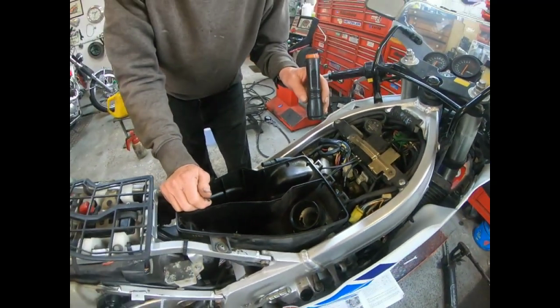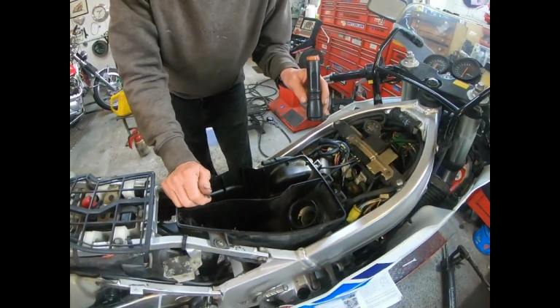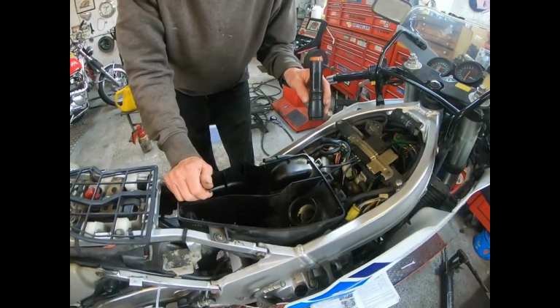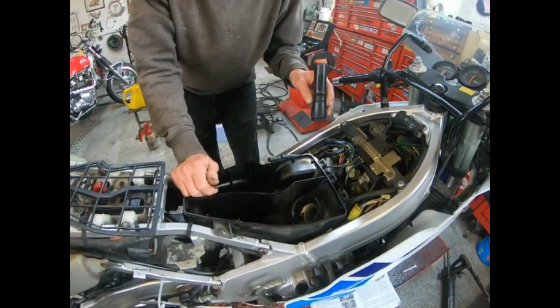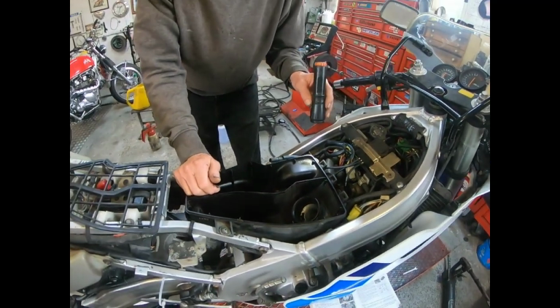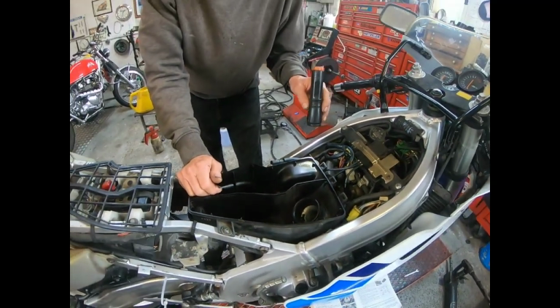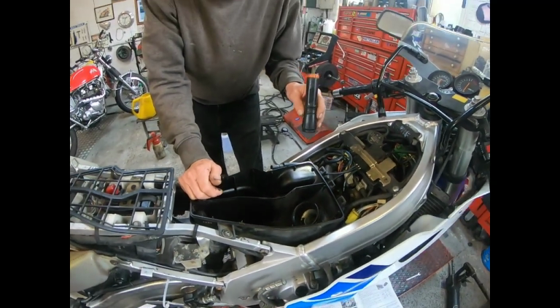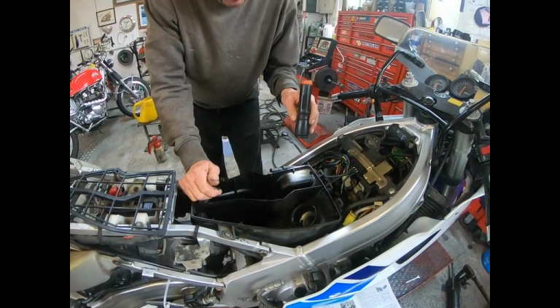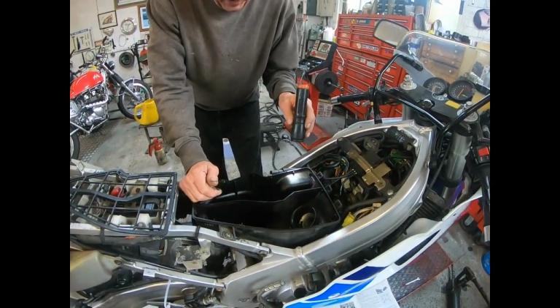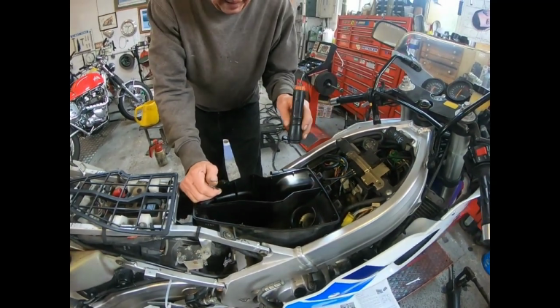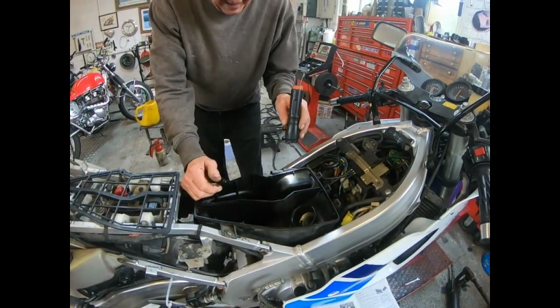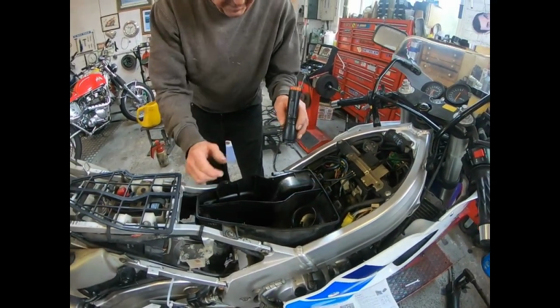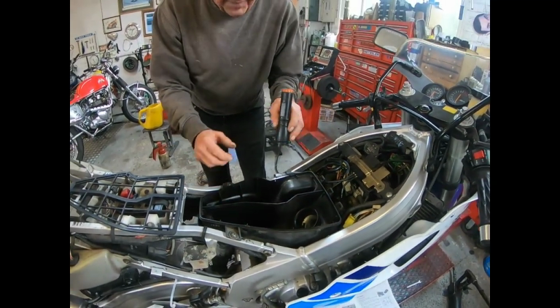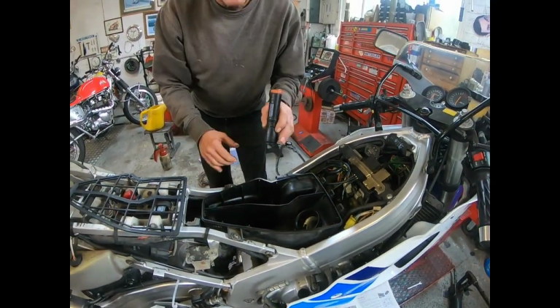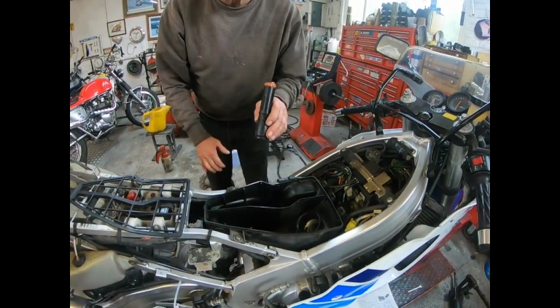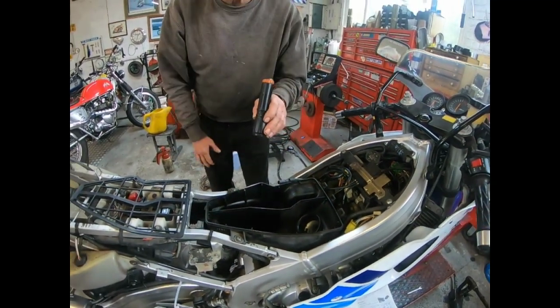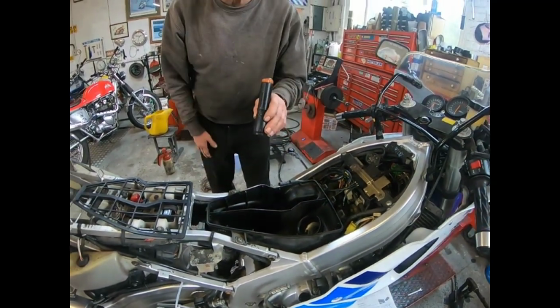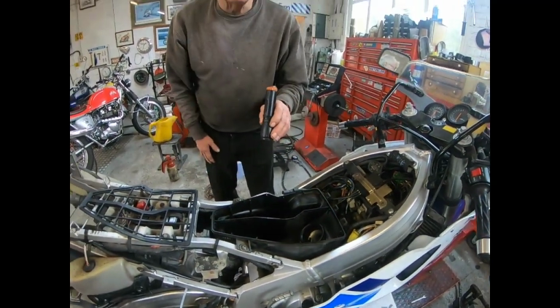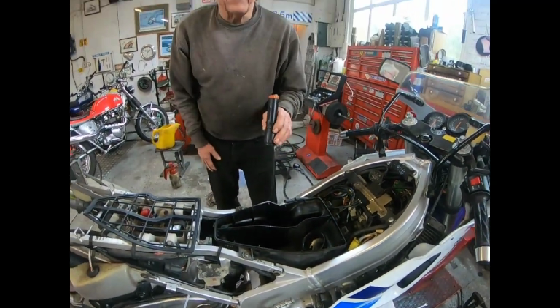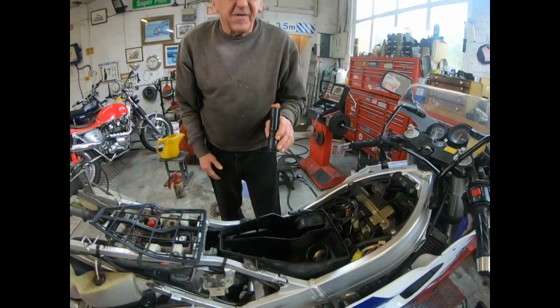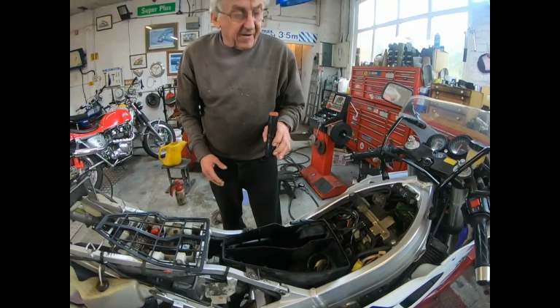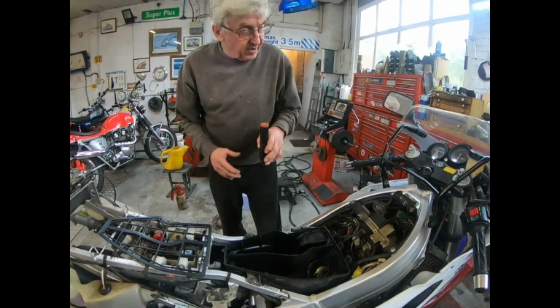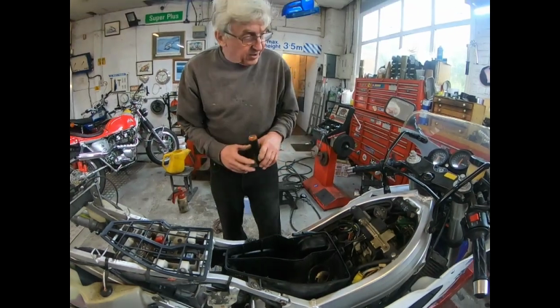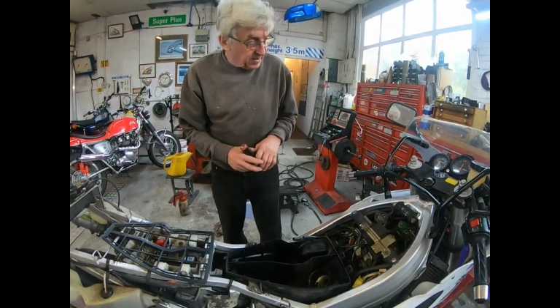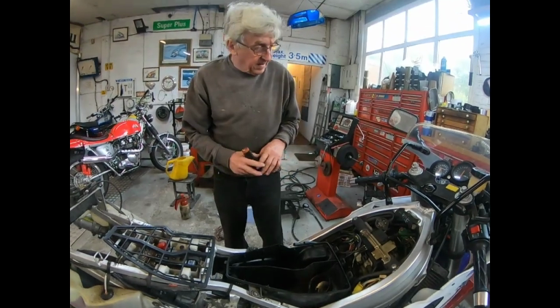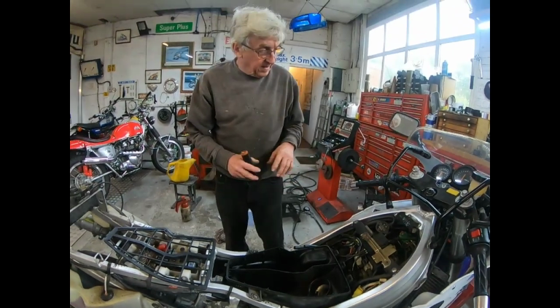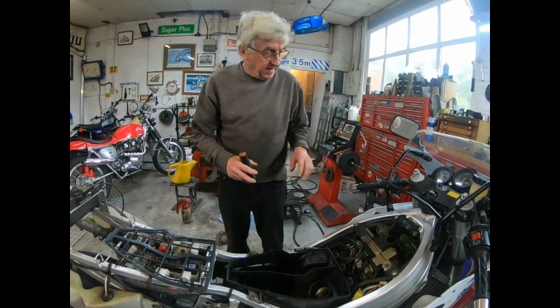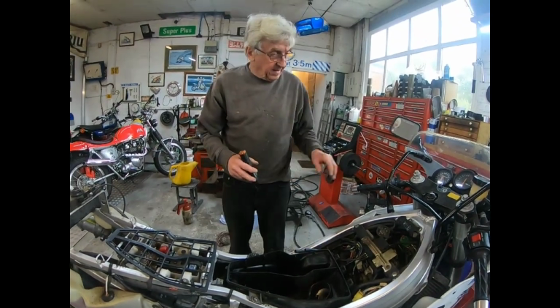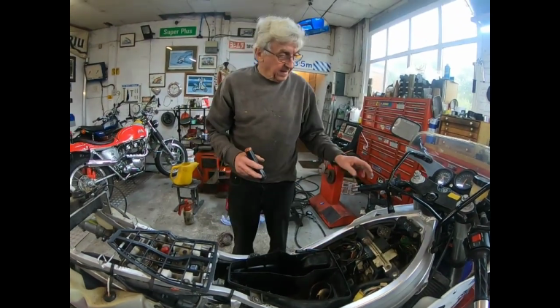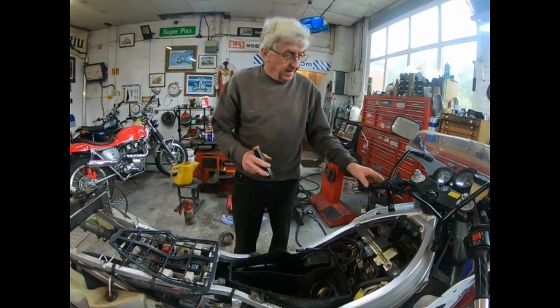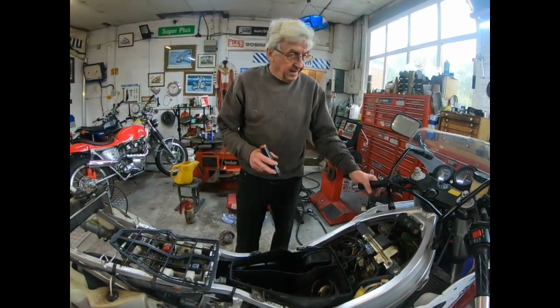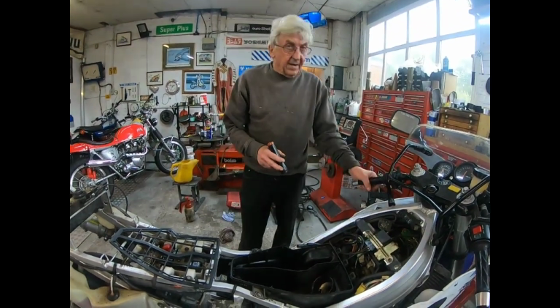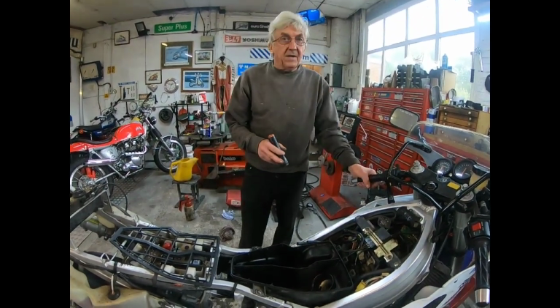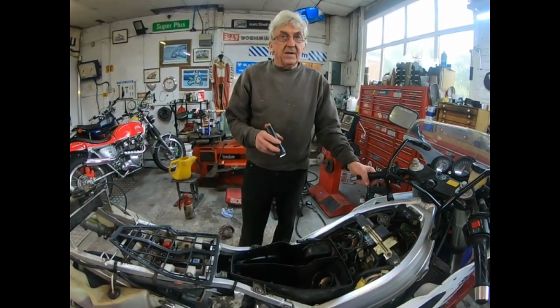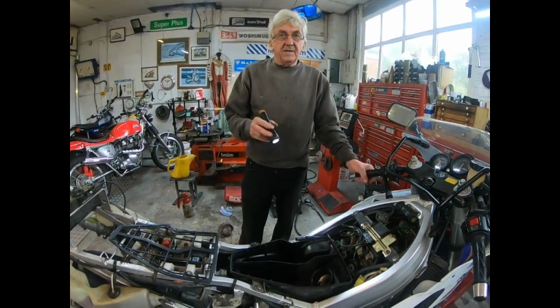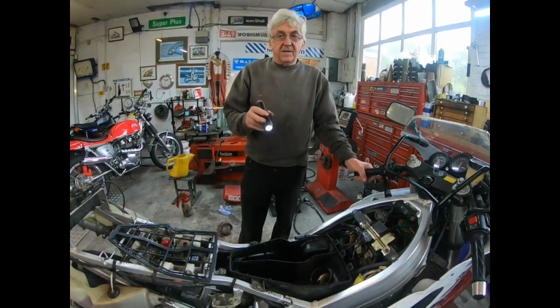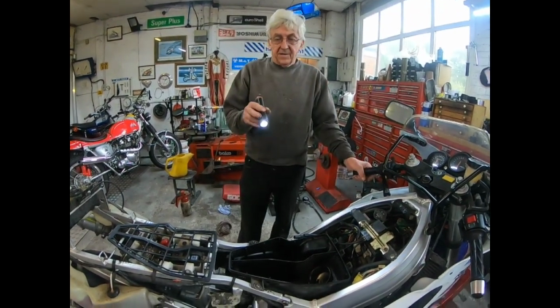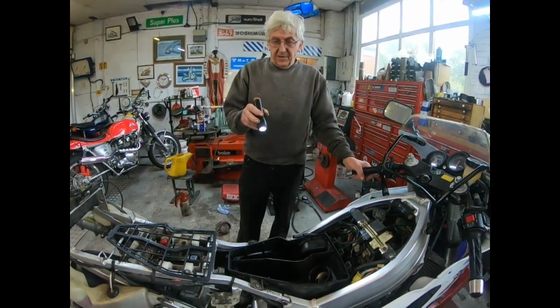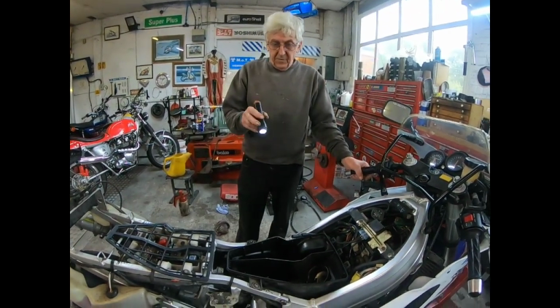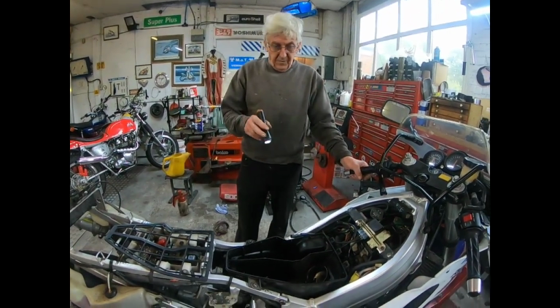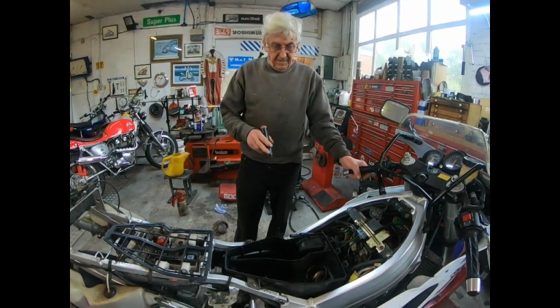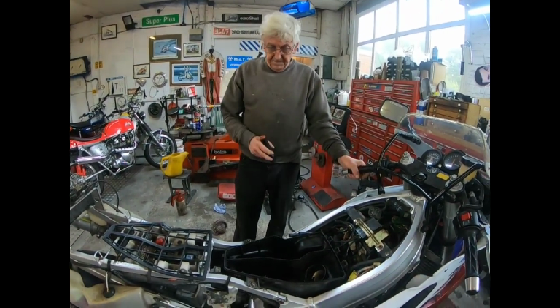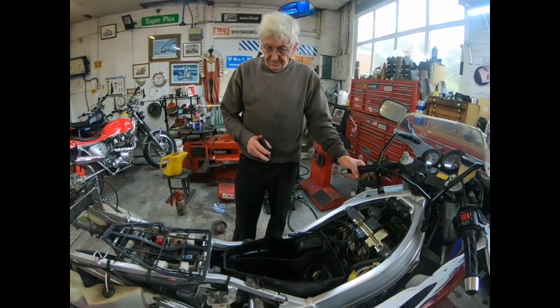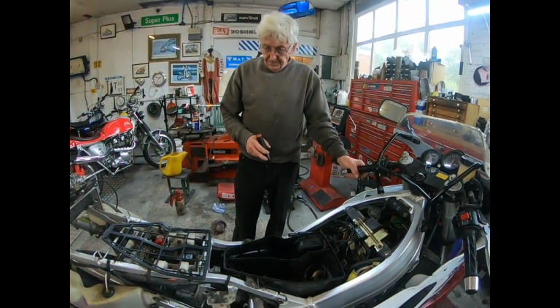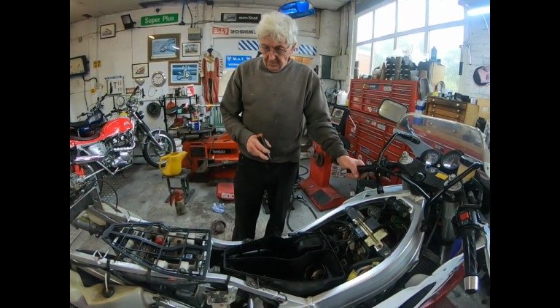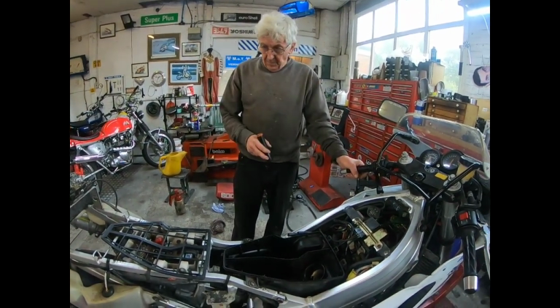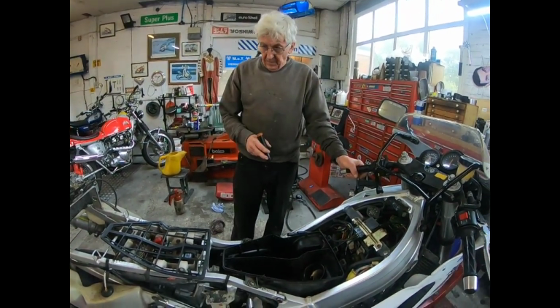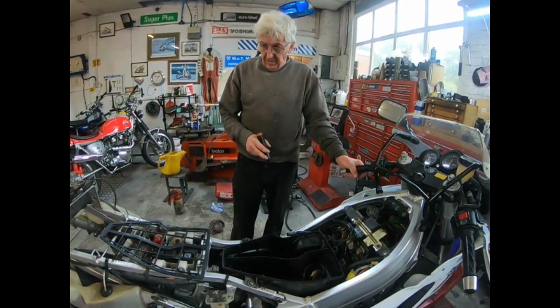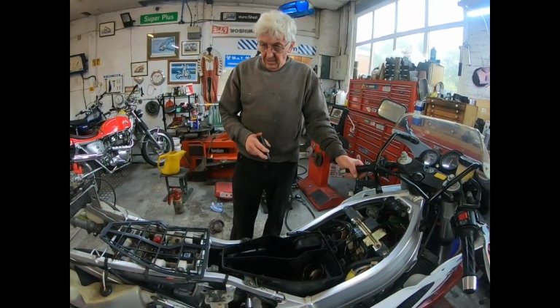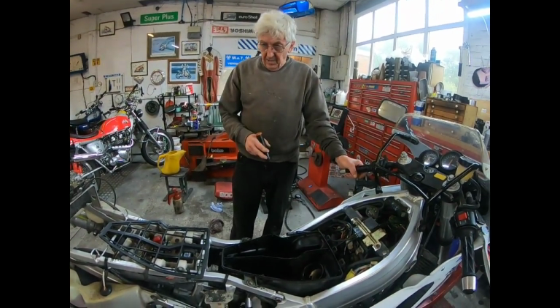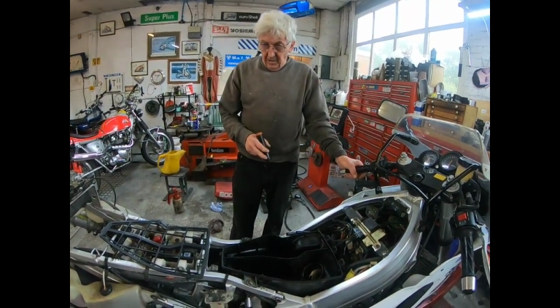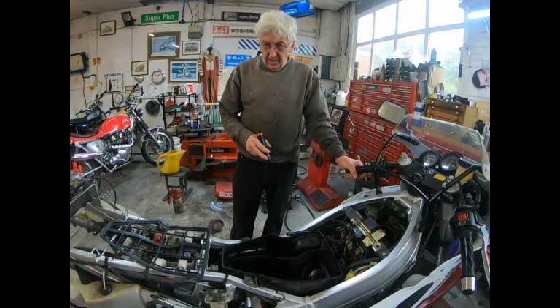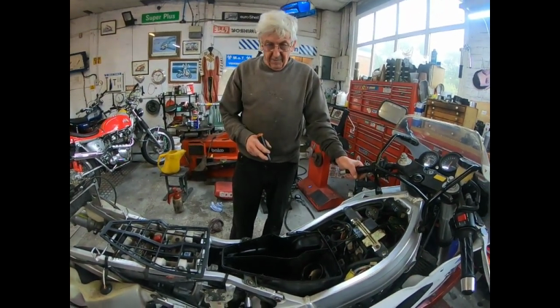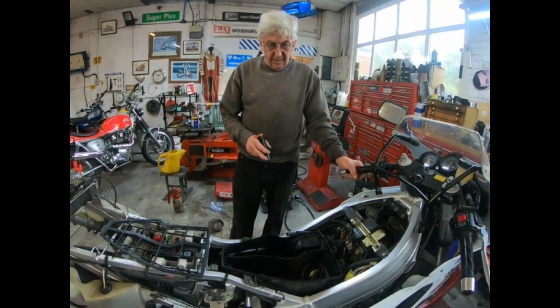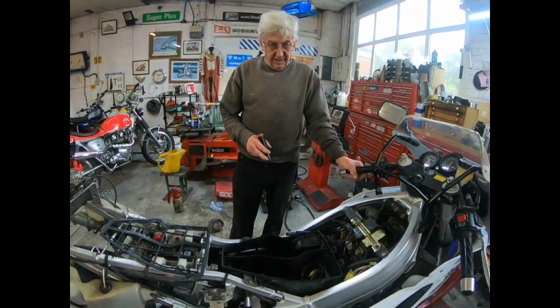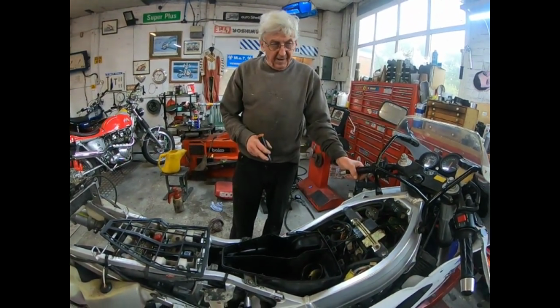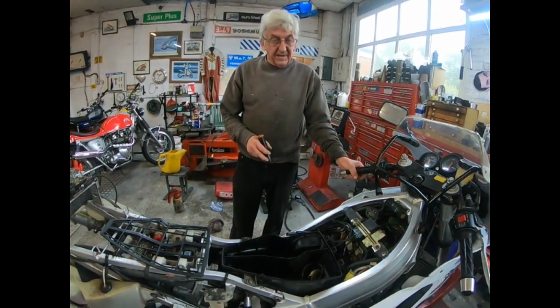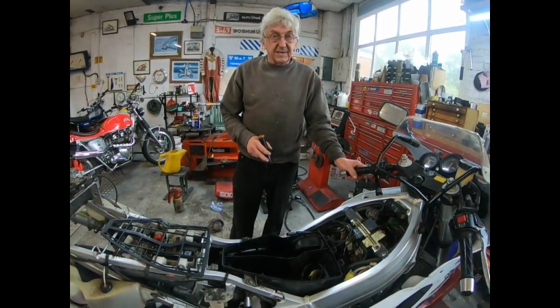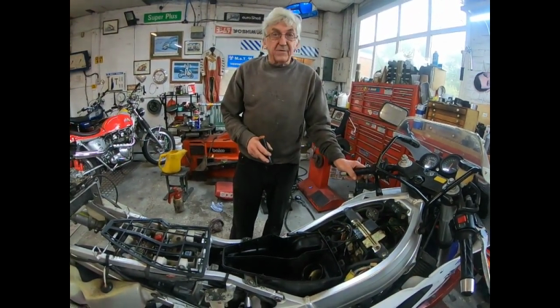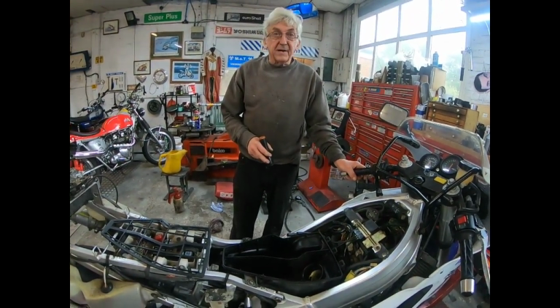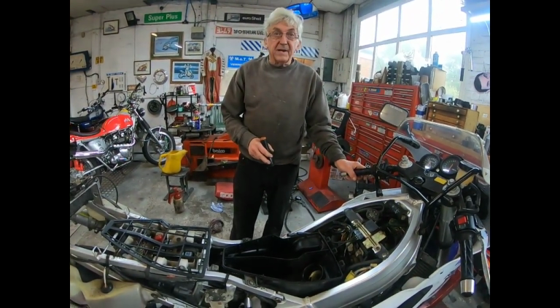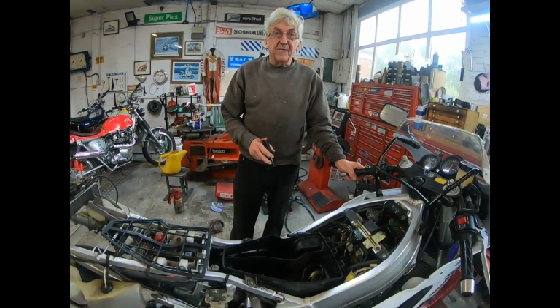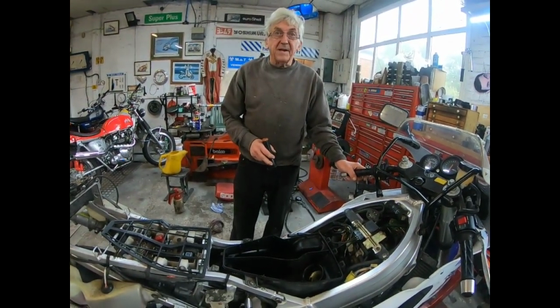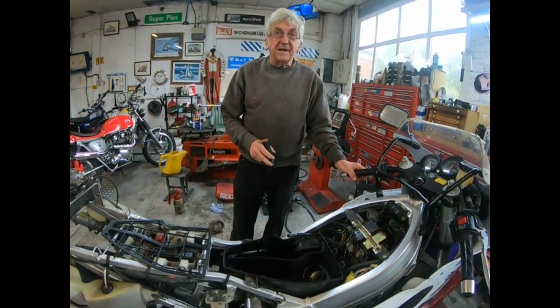It's quite amazing when you stand a bike up, the deterioration. I'll have a play with that and see if I can get it running.